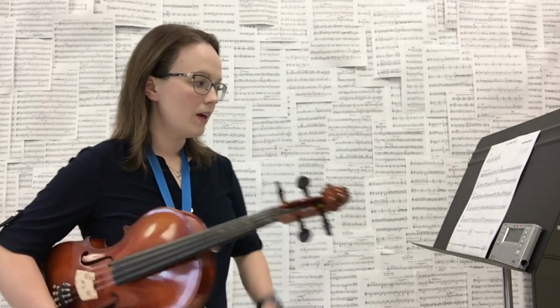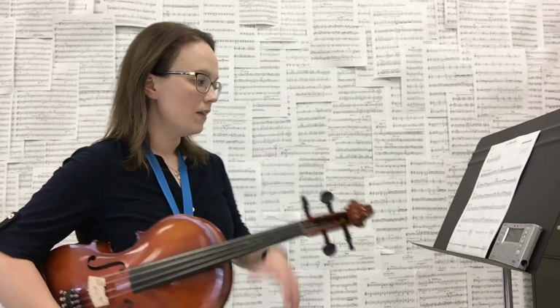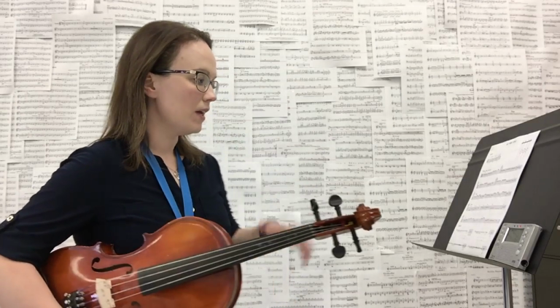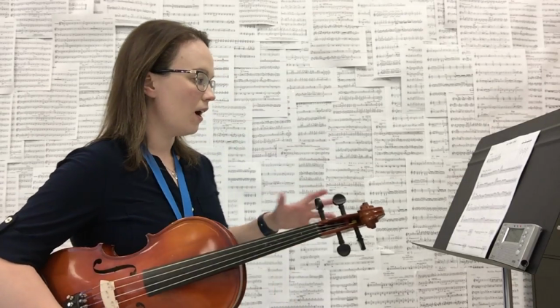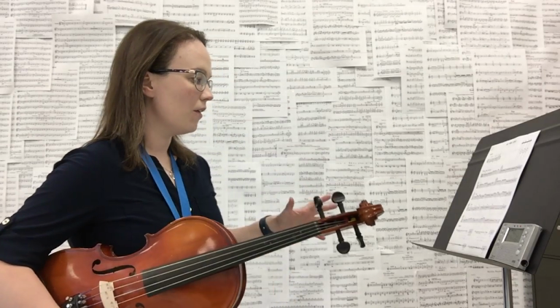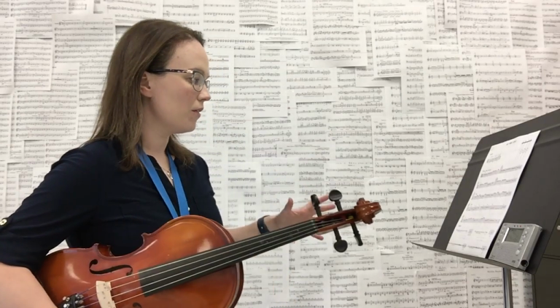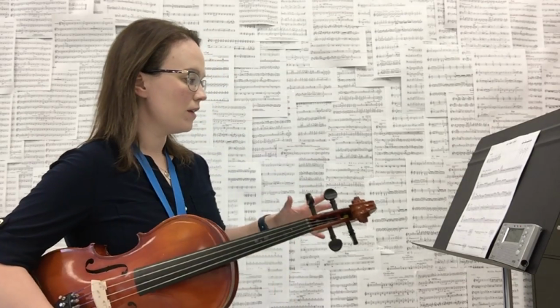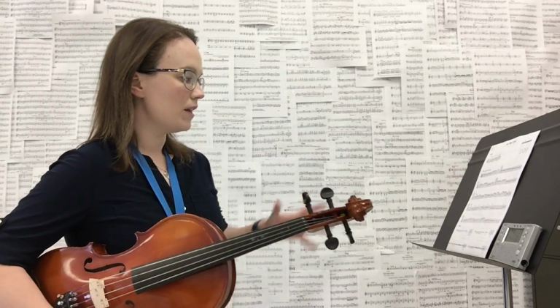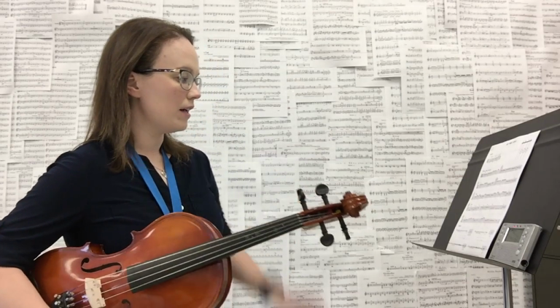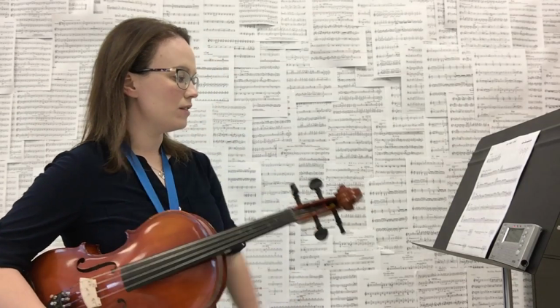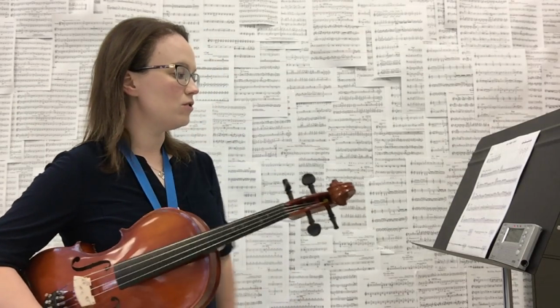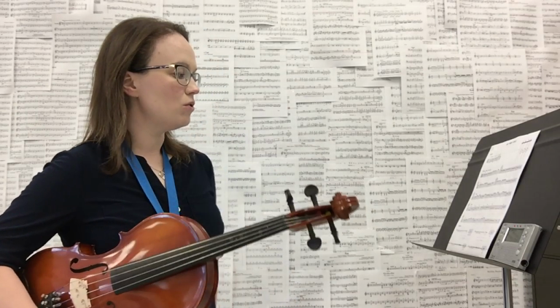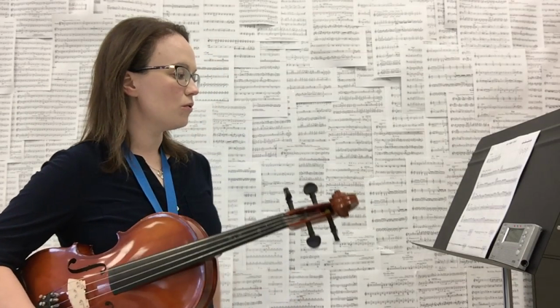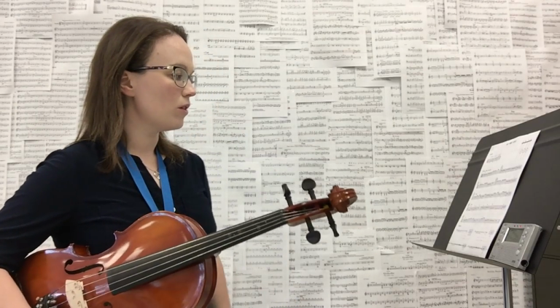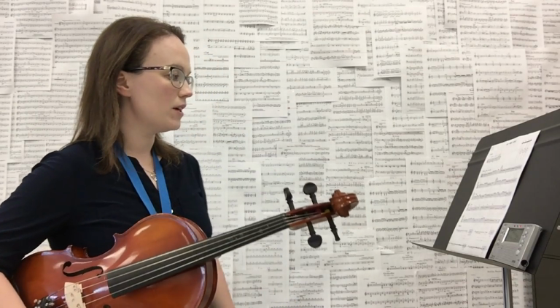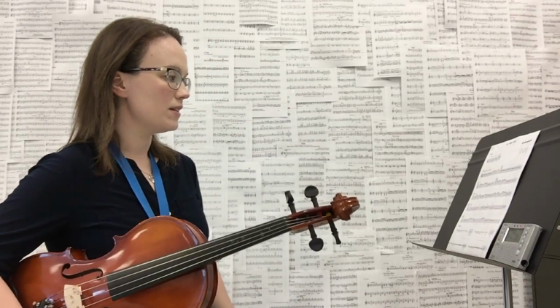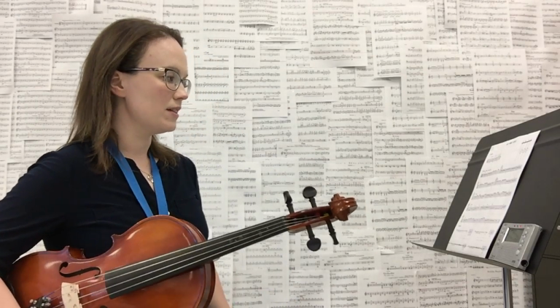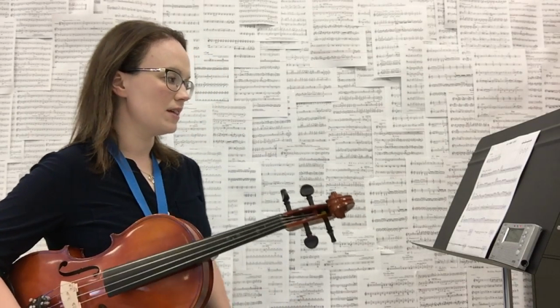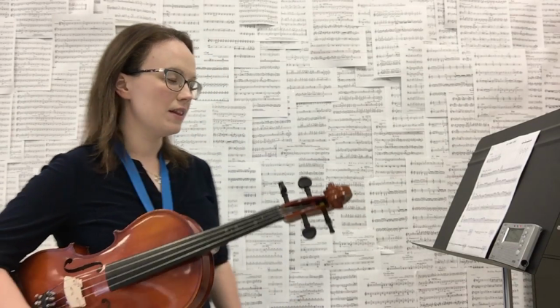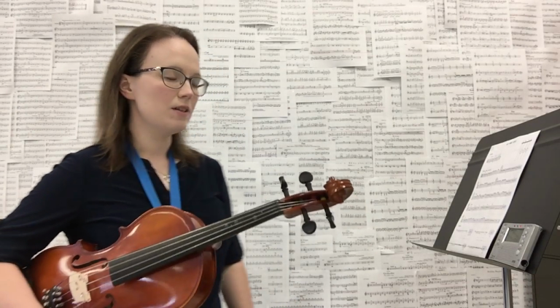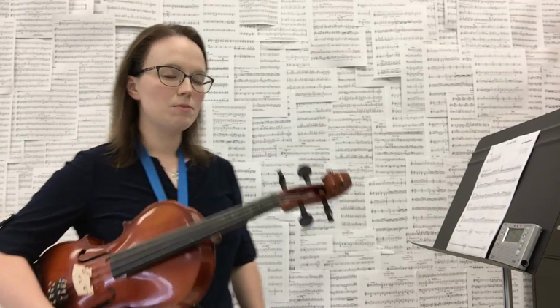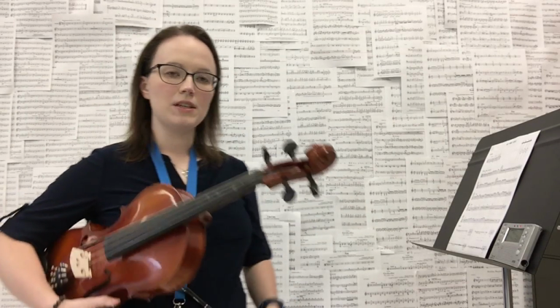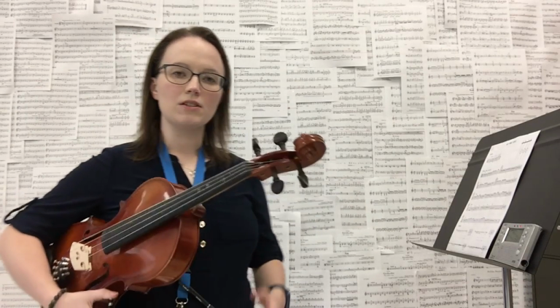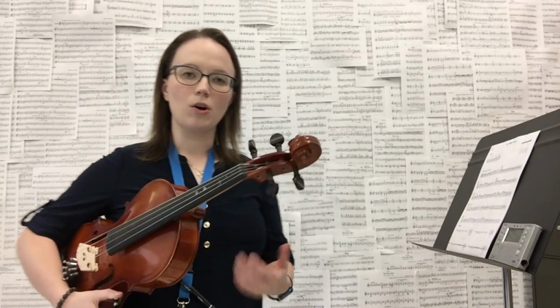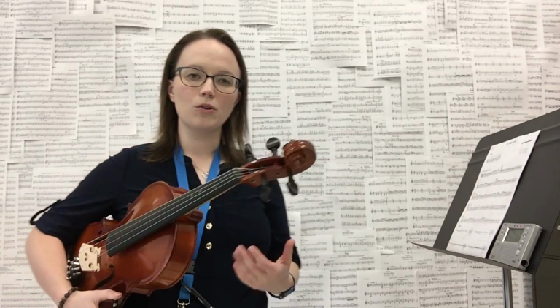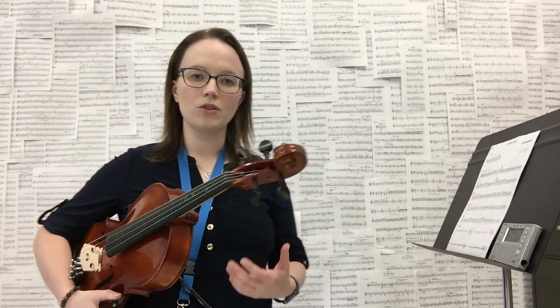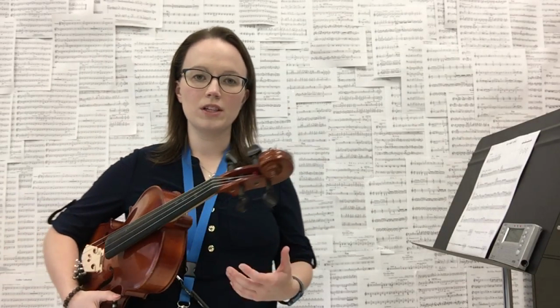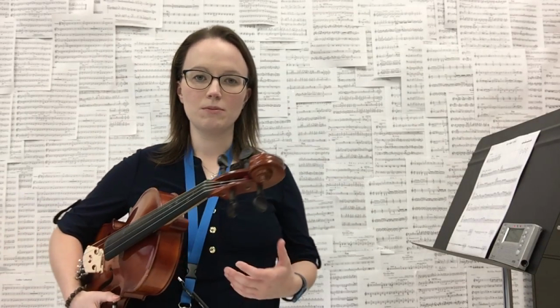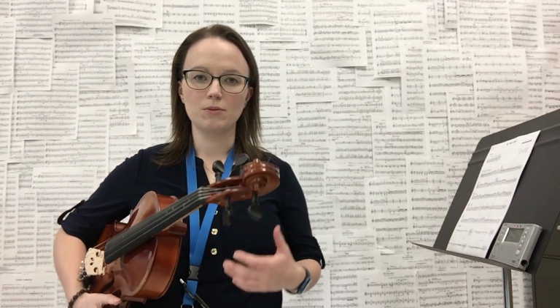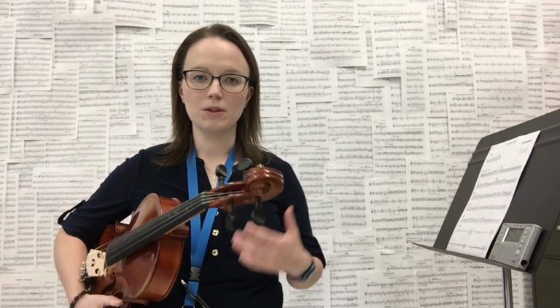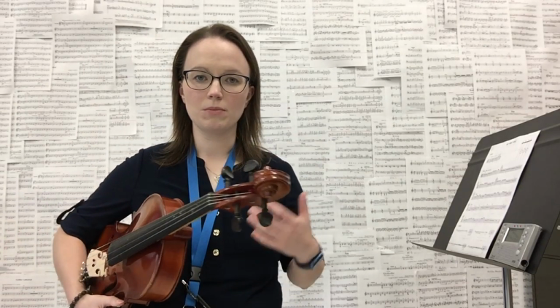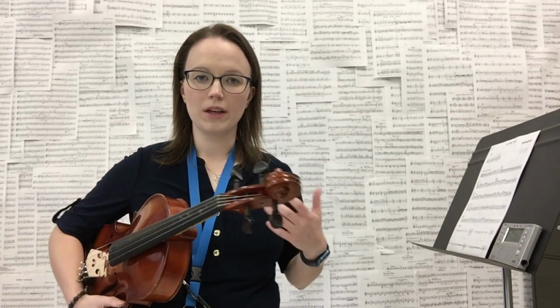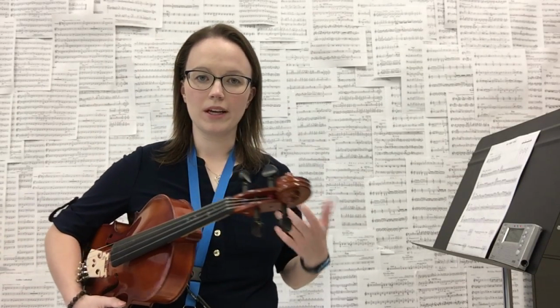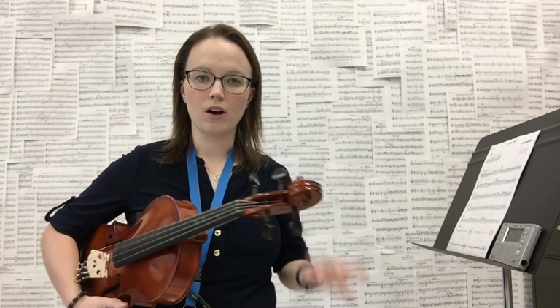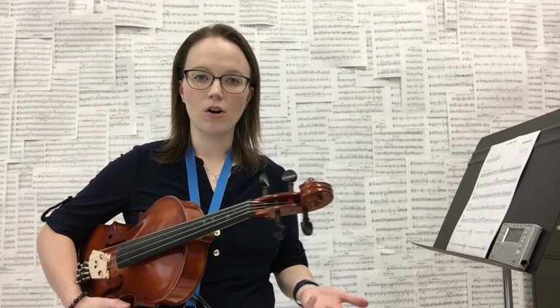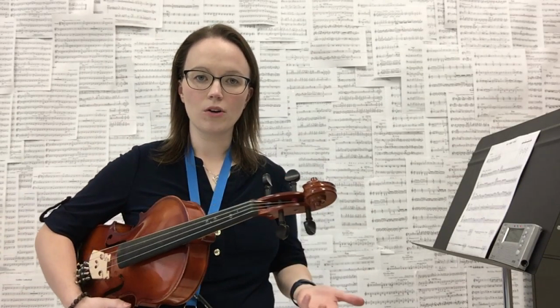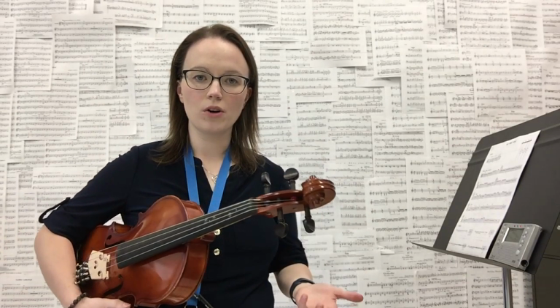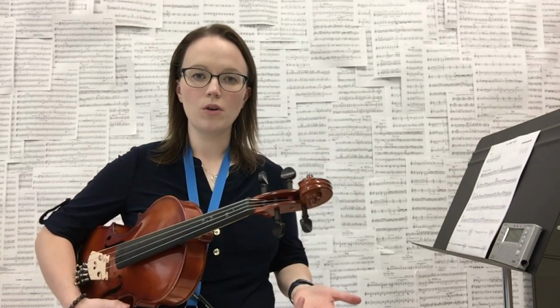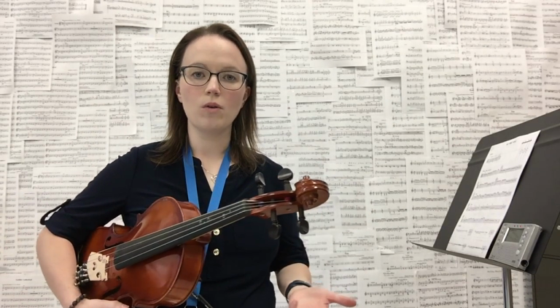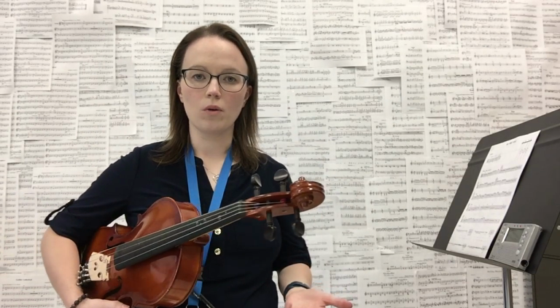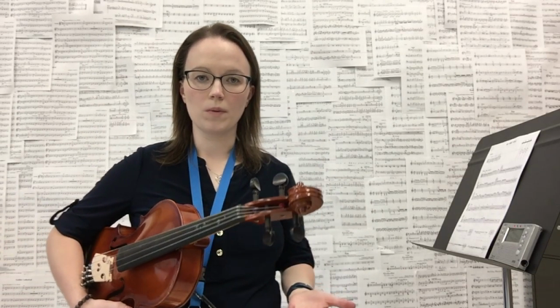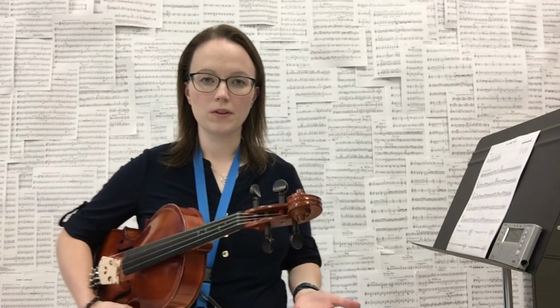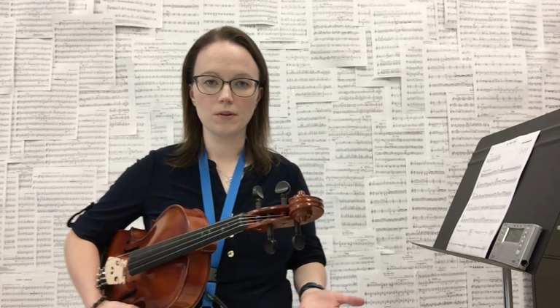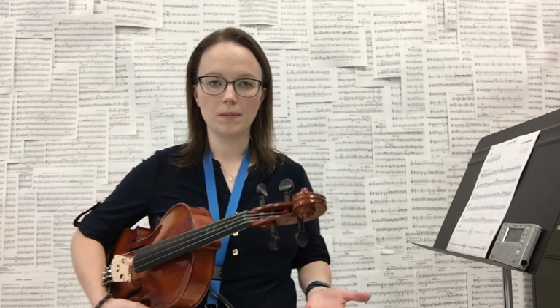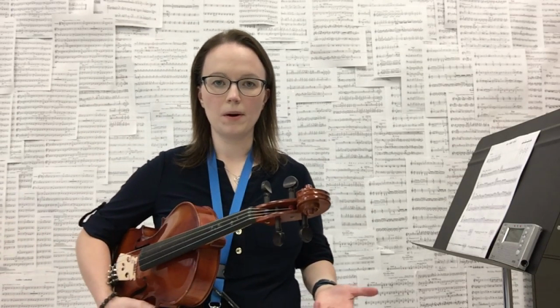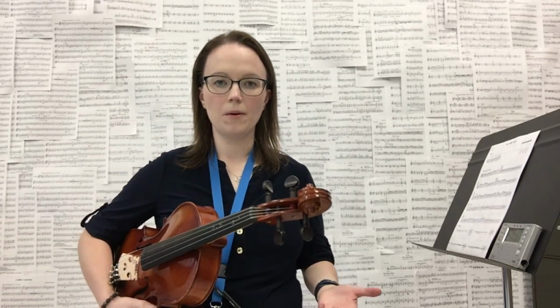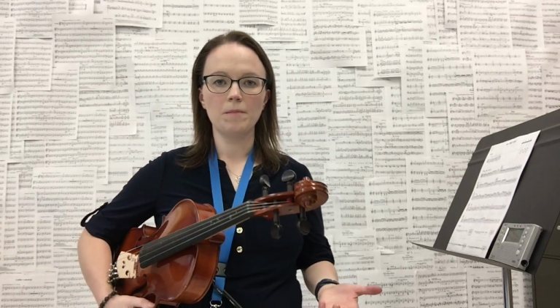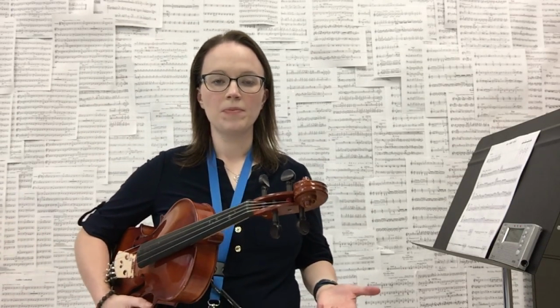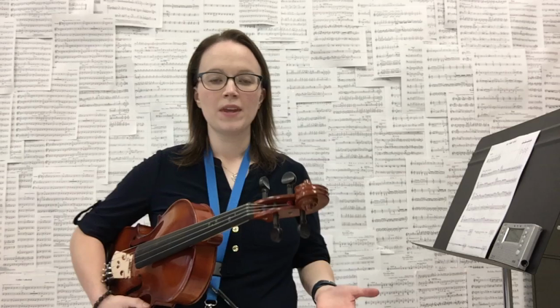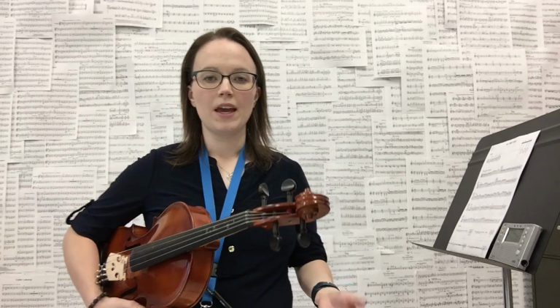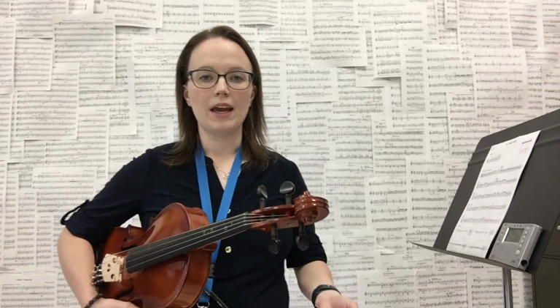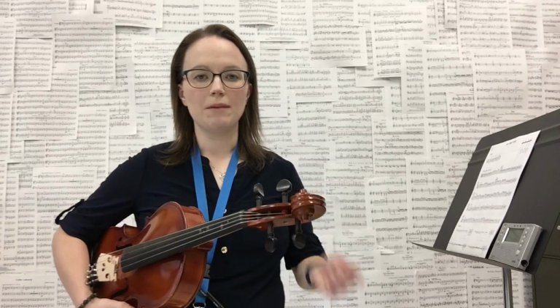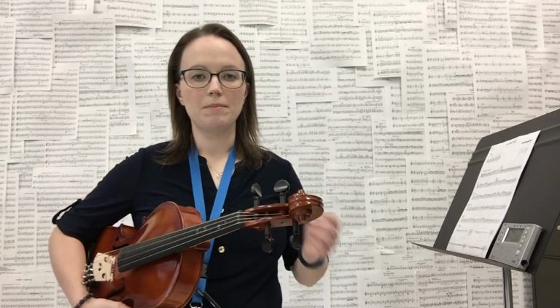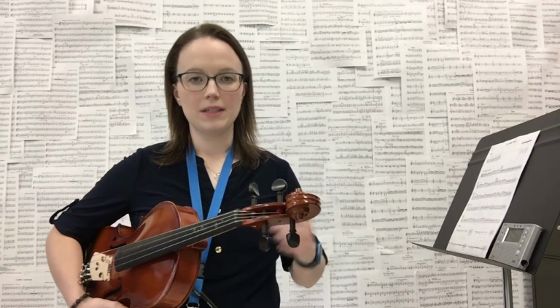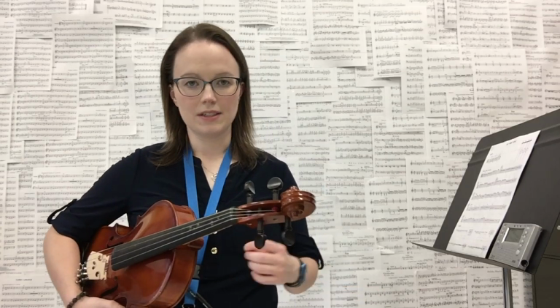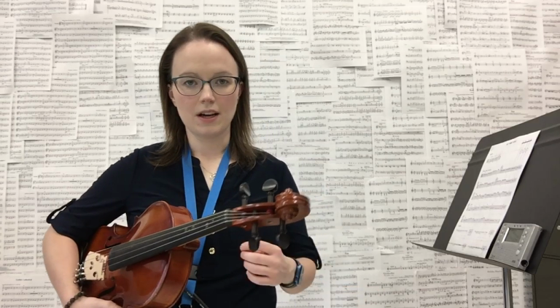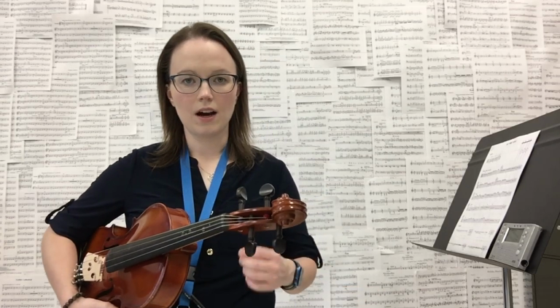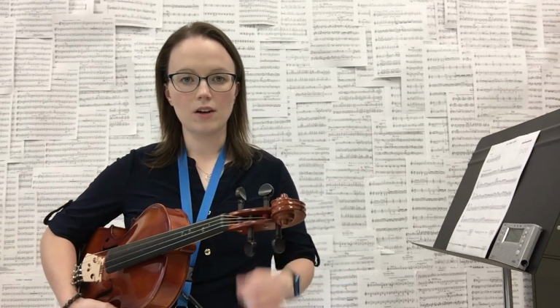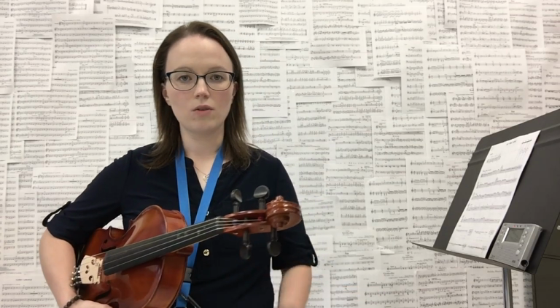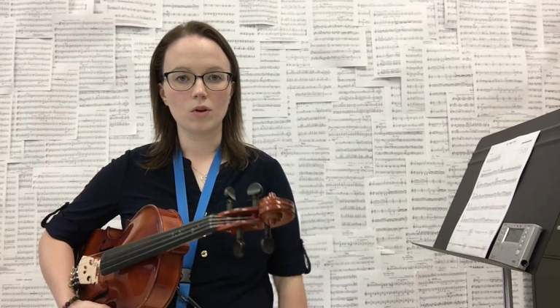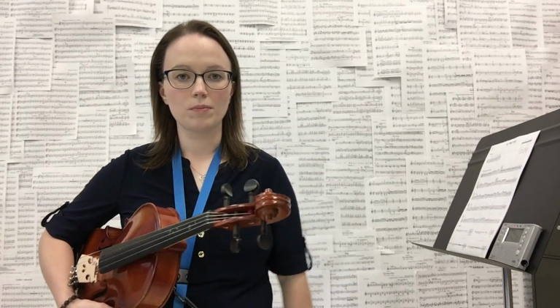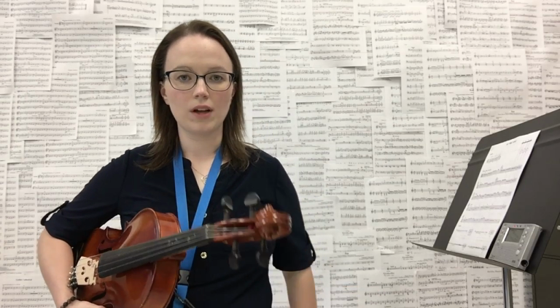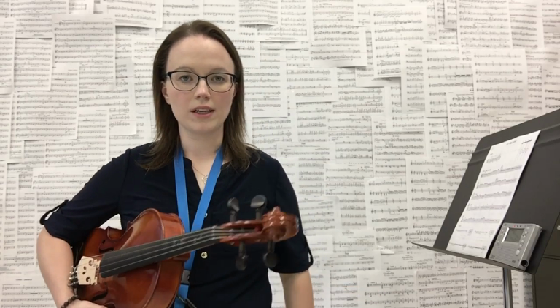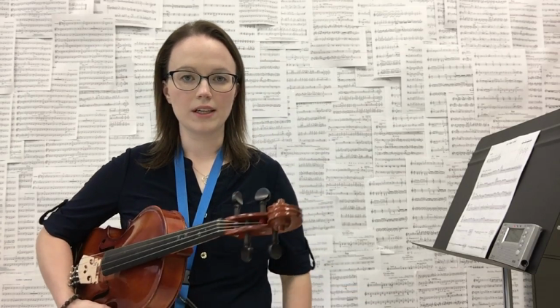The other thing that is new for us is that this piece alternates between playing arco, or with your bow, and pizzicato, or plucking.